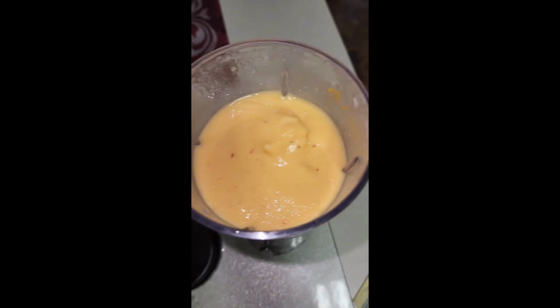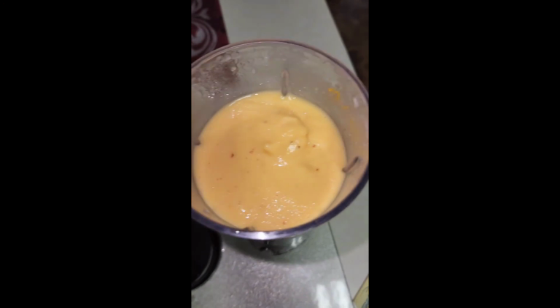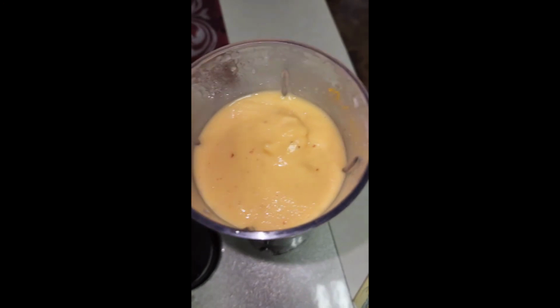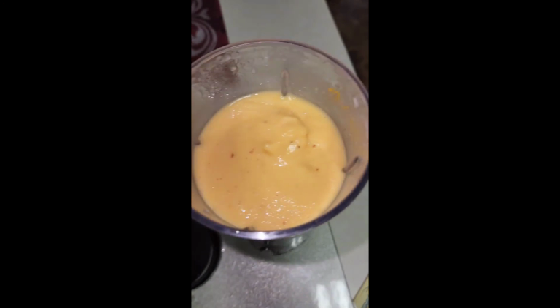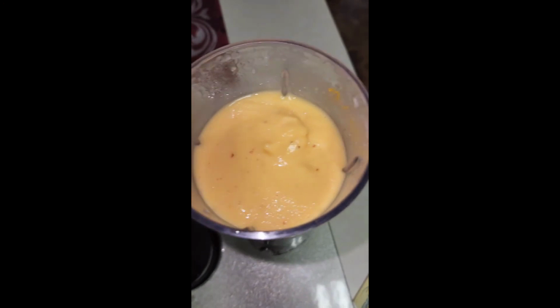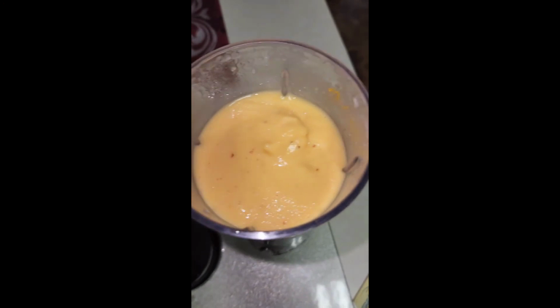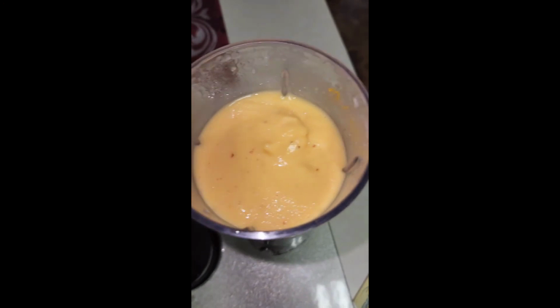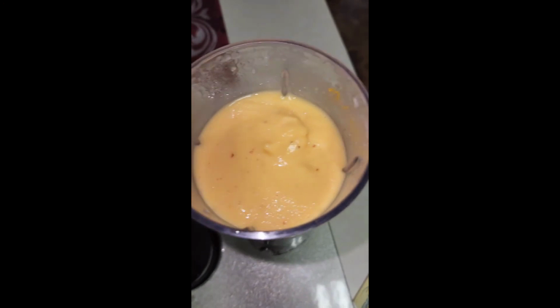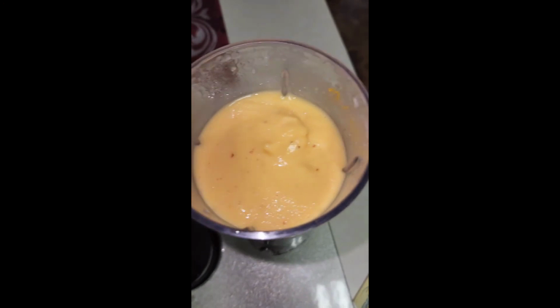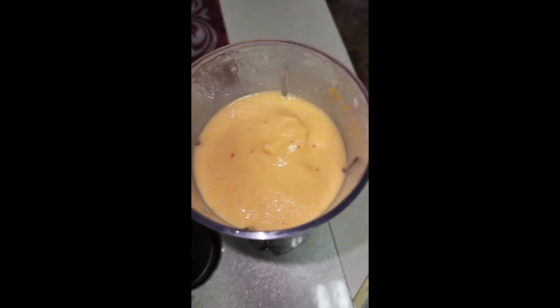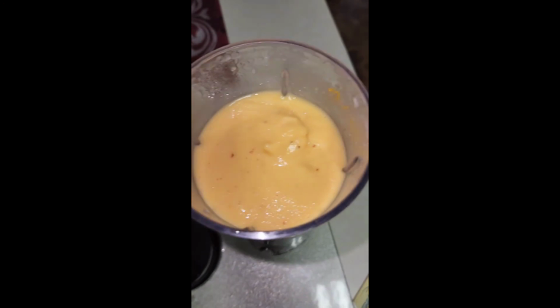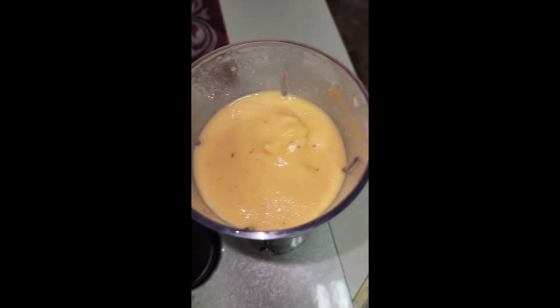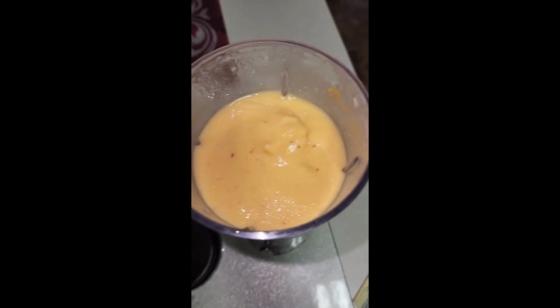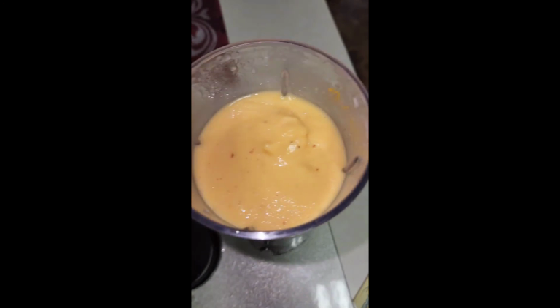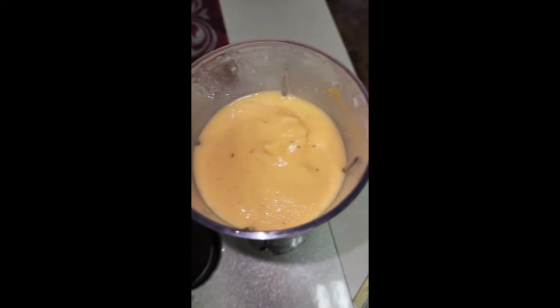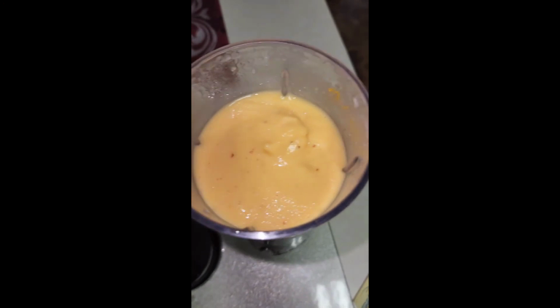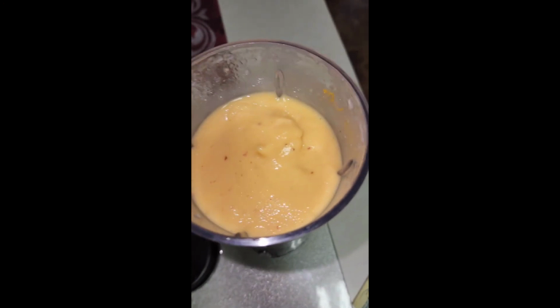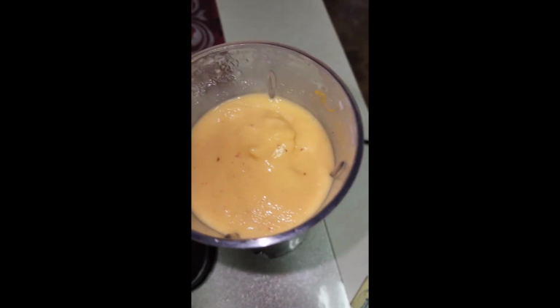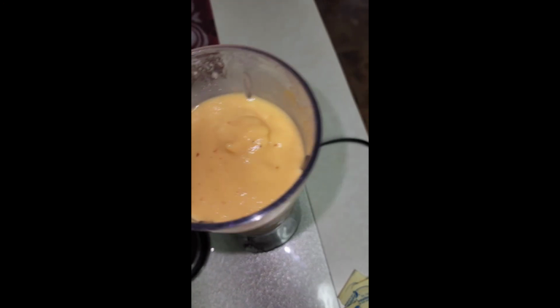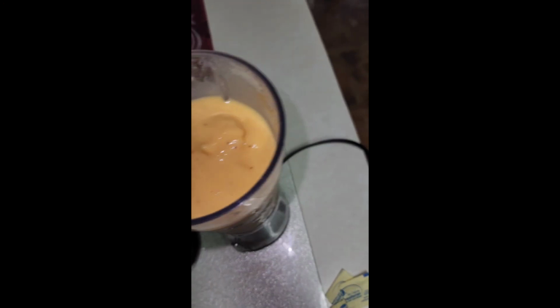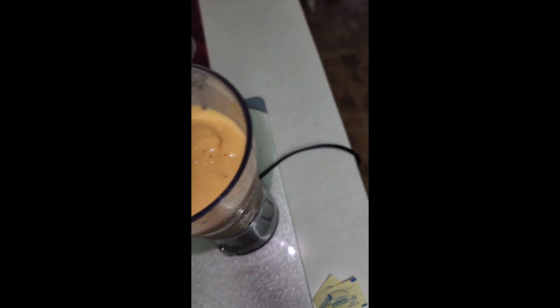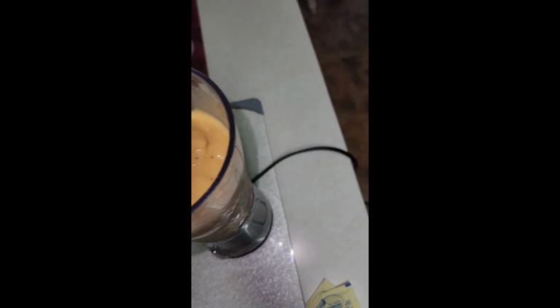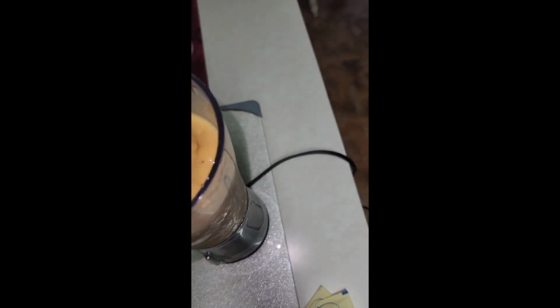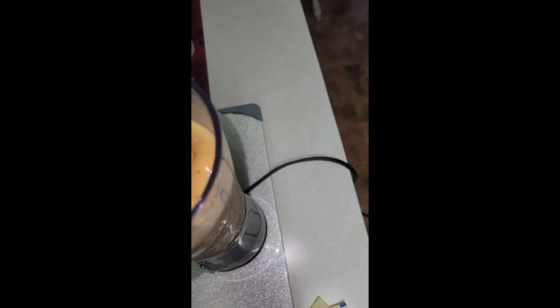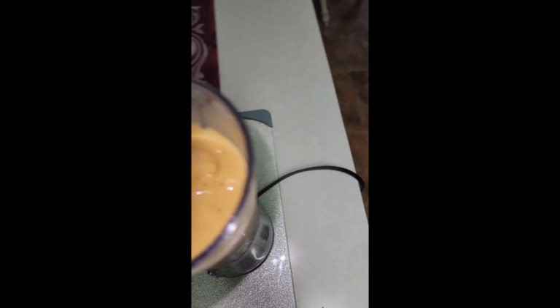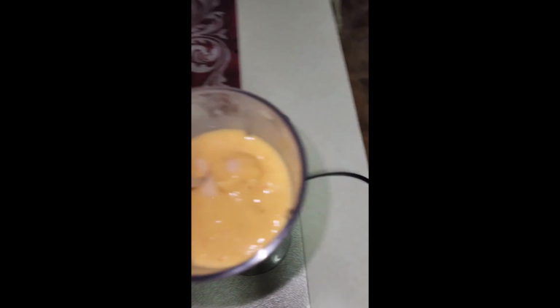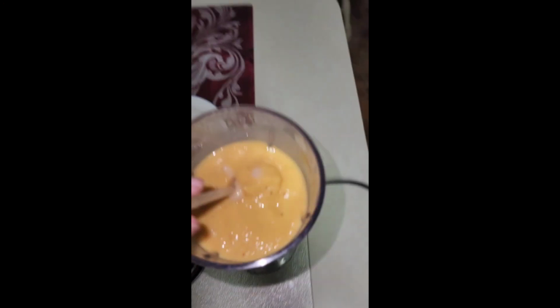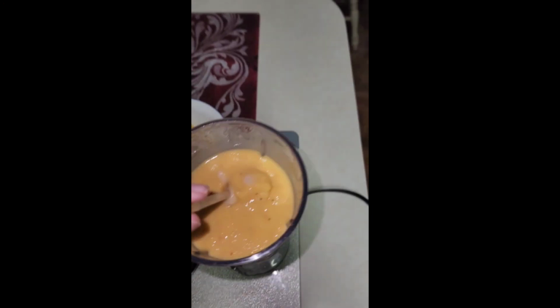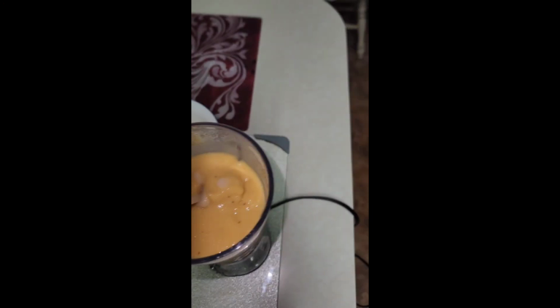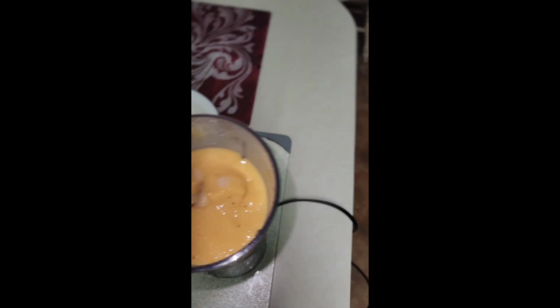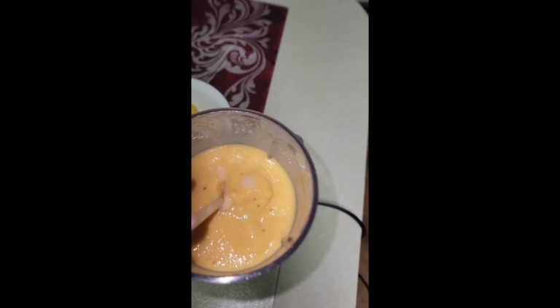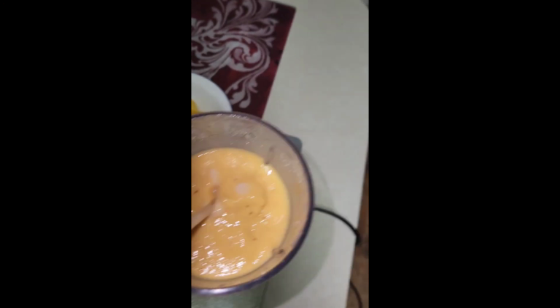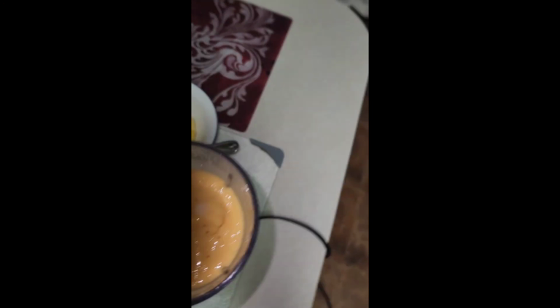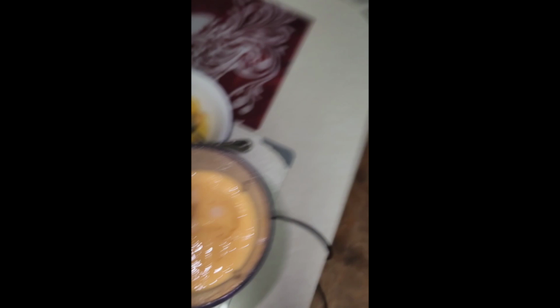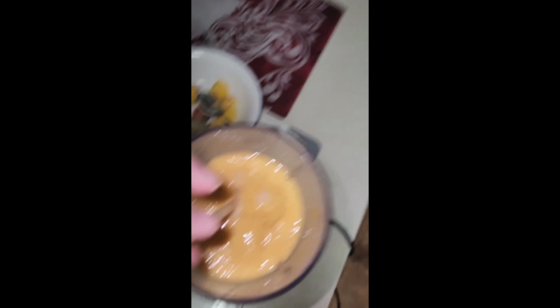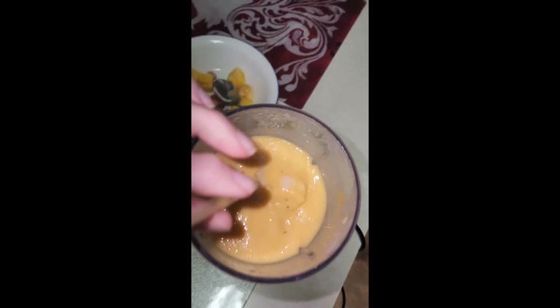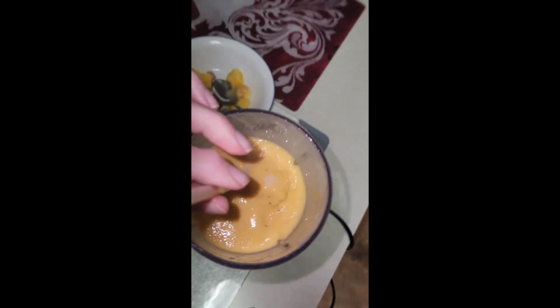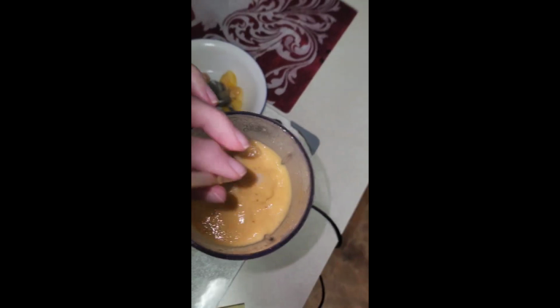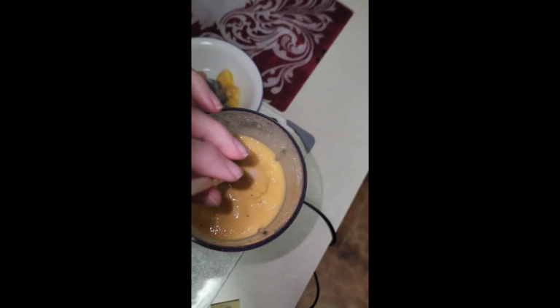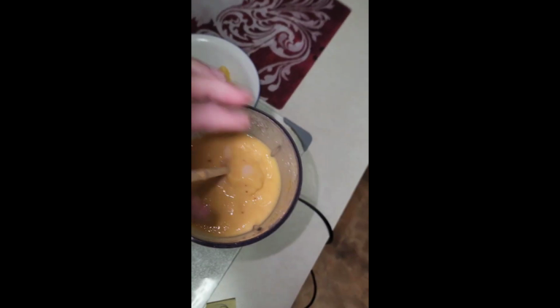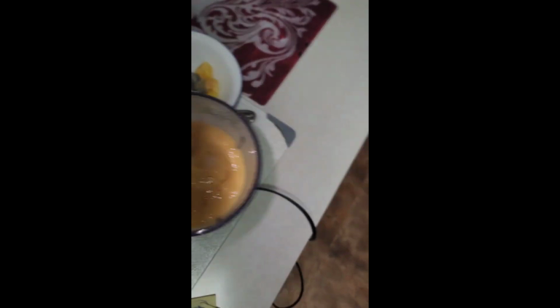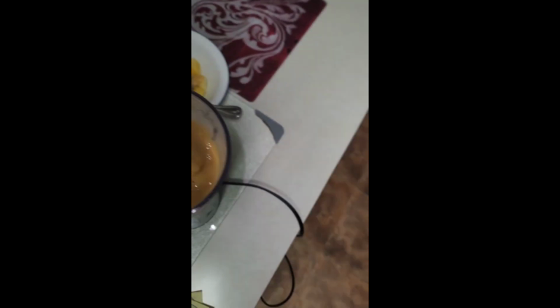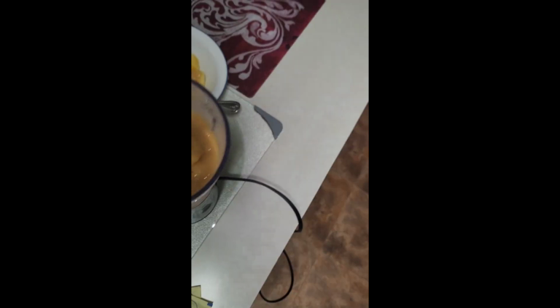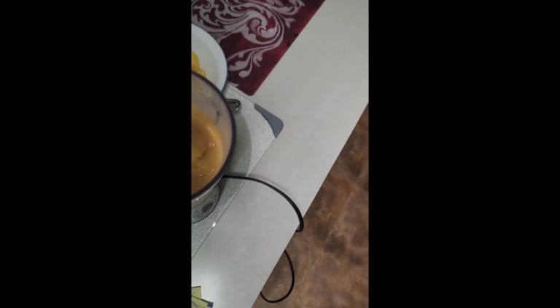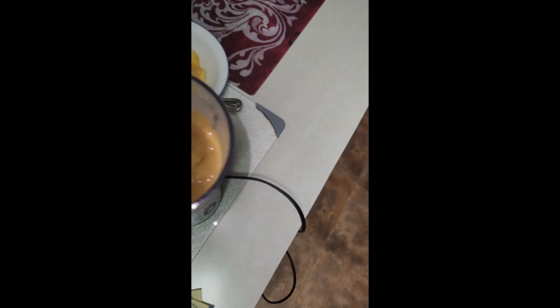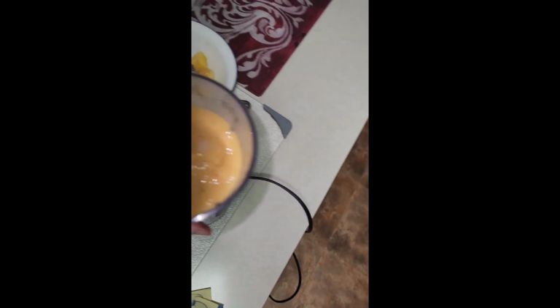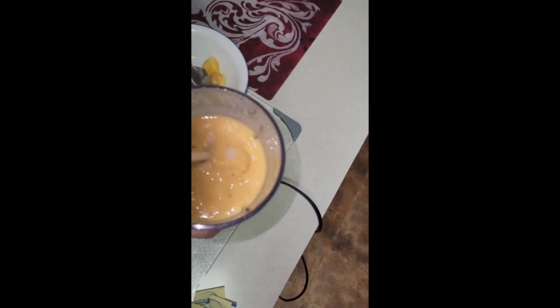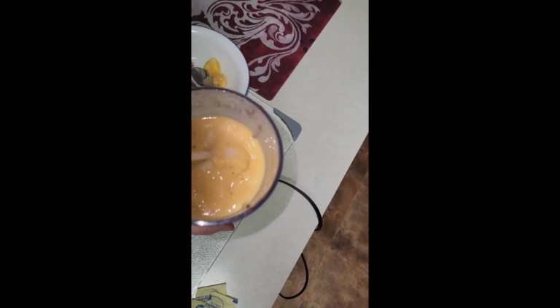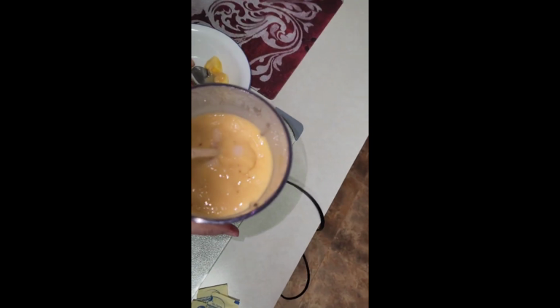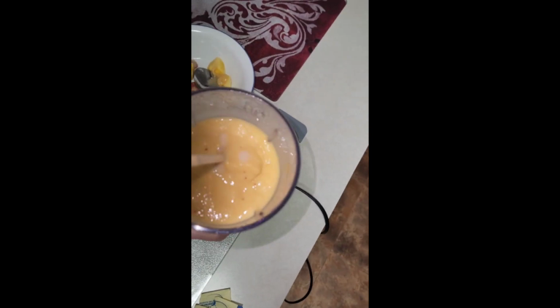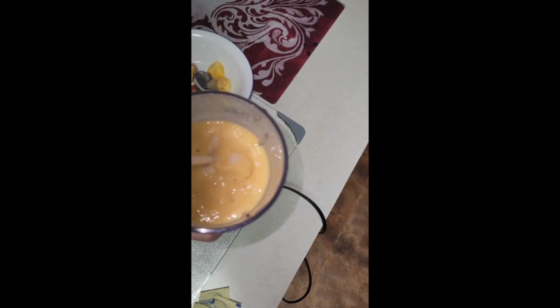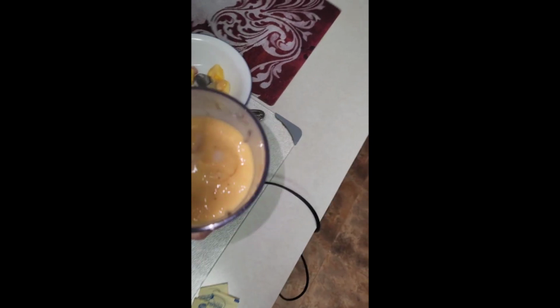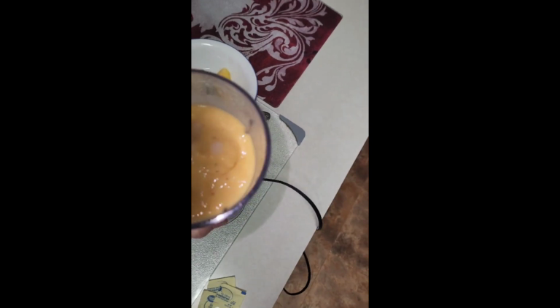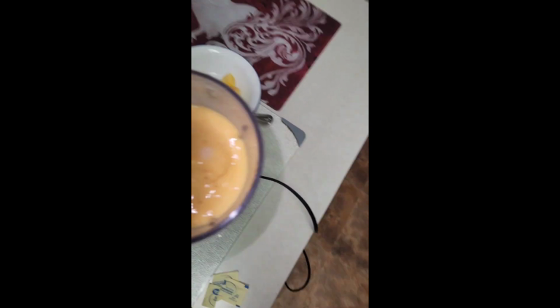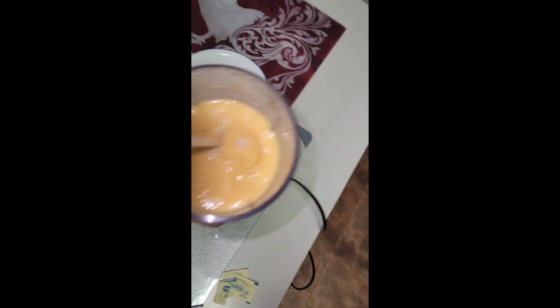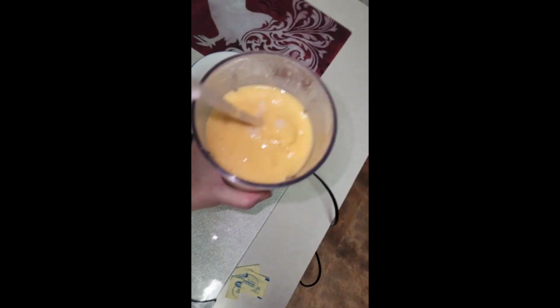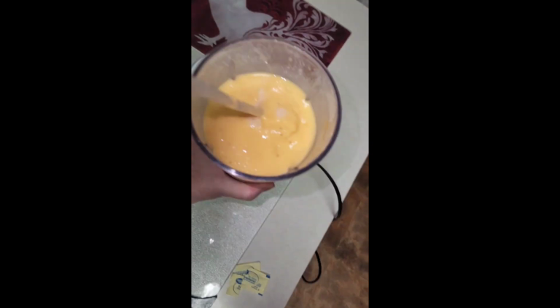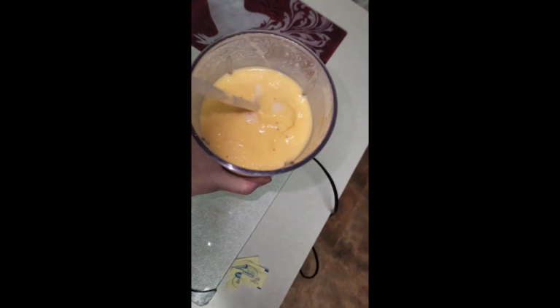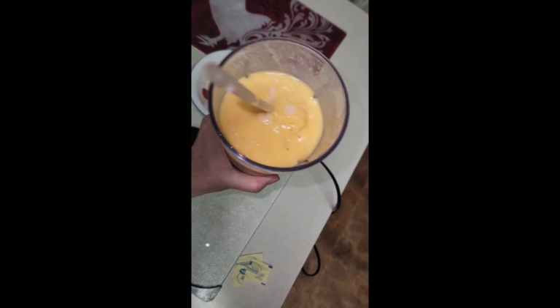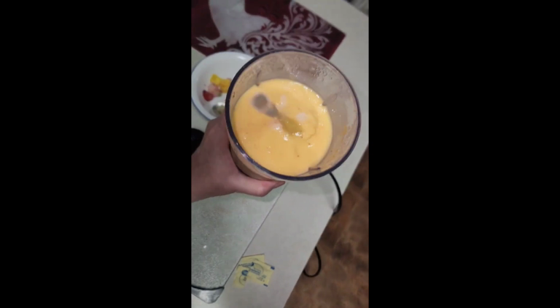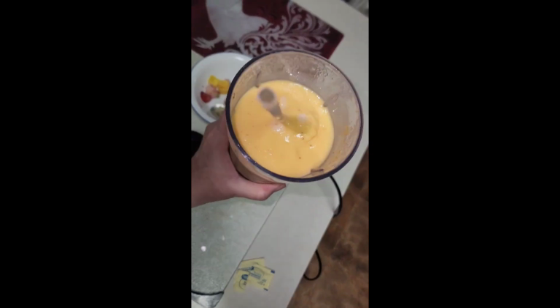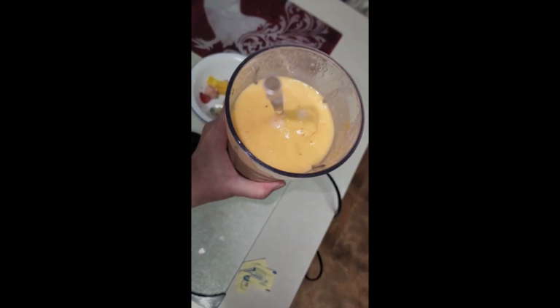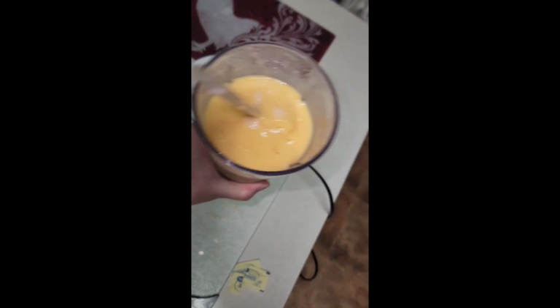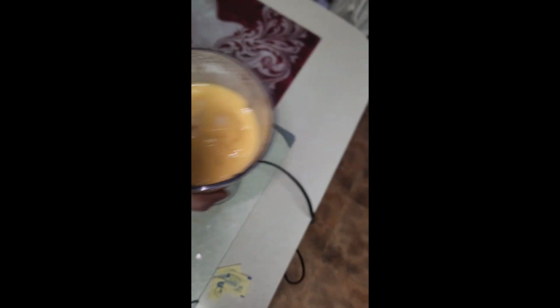Voila! And there's your Tropical Smoothie. Great for inflammation, great for weight loss. Enjoy.